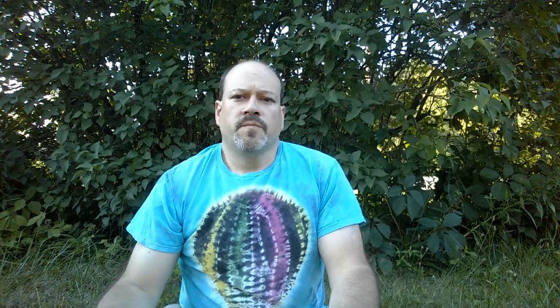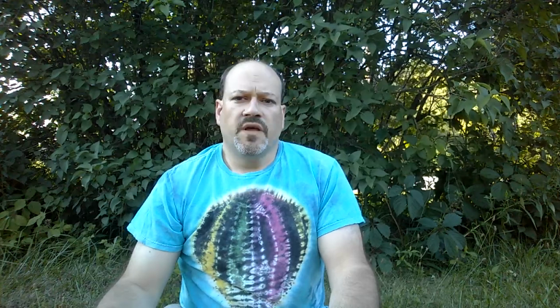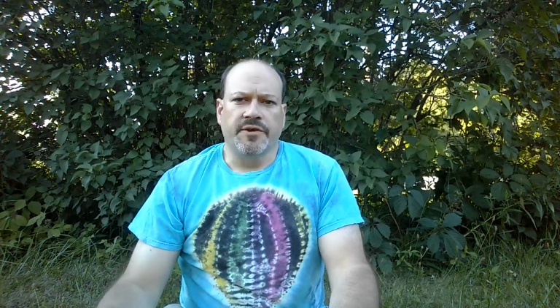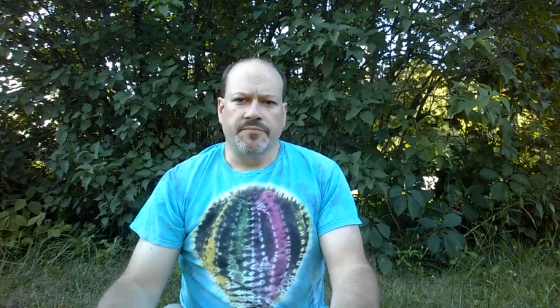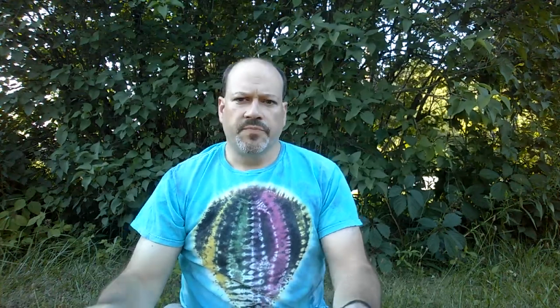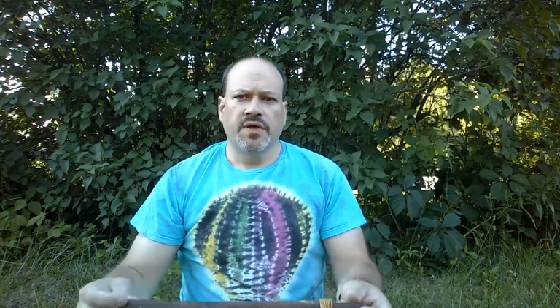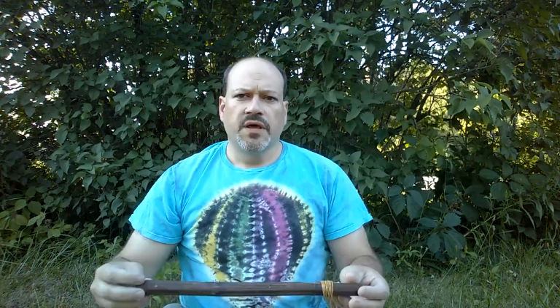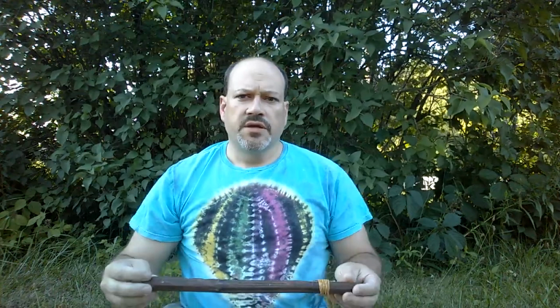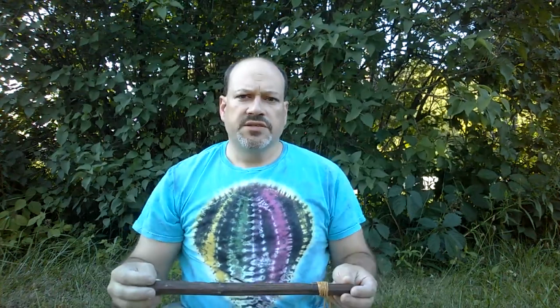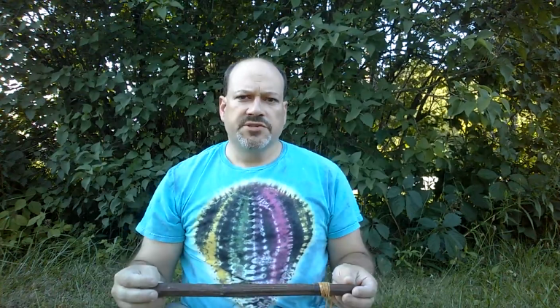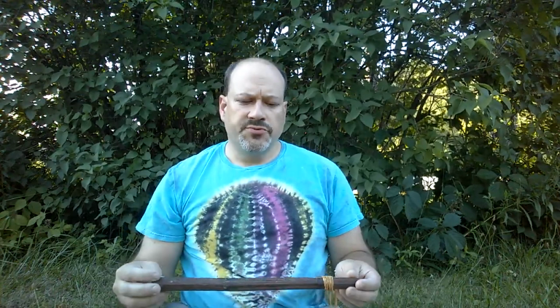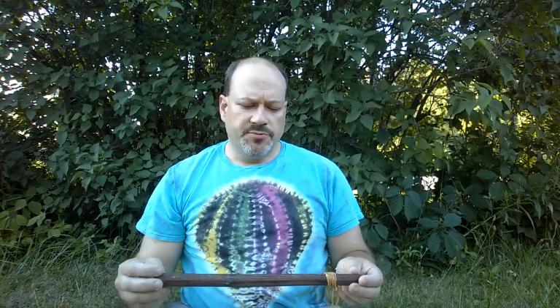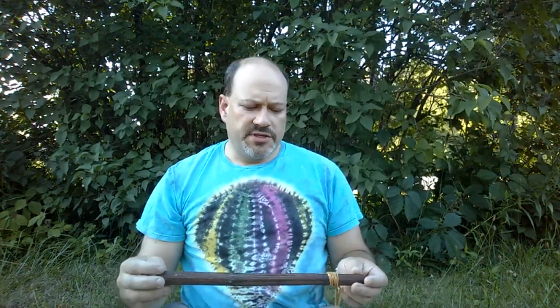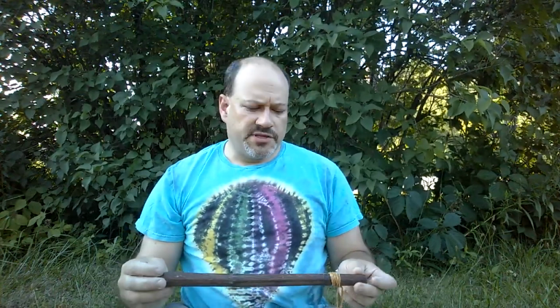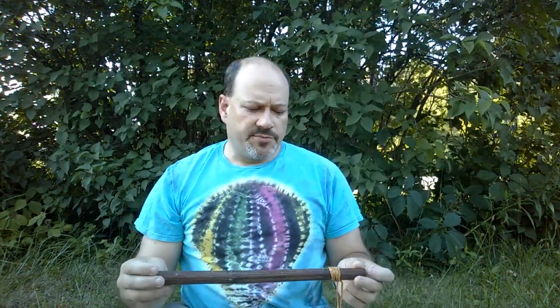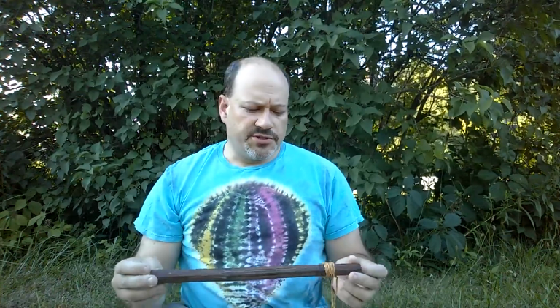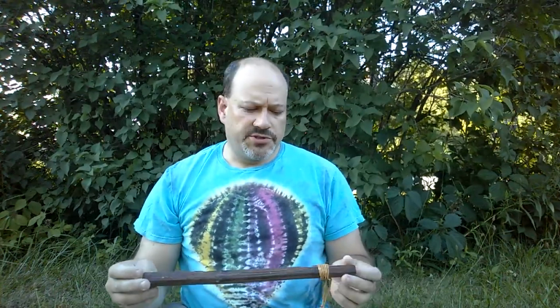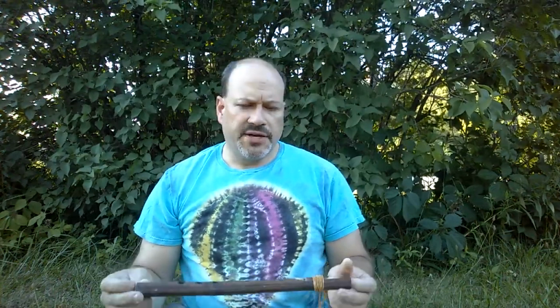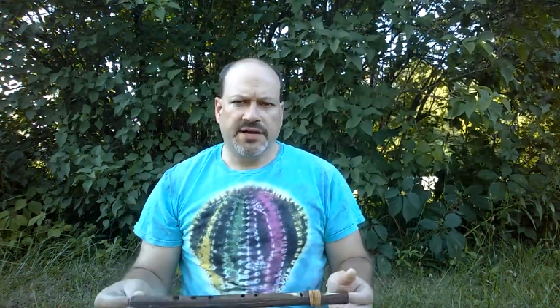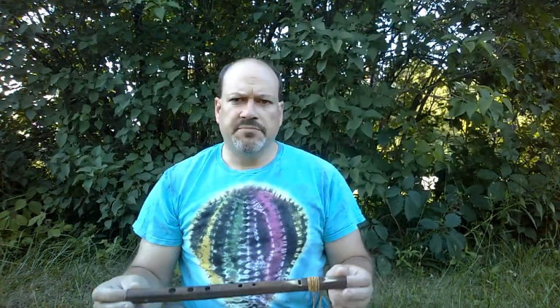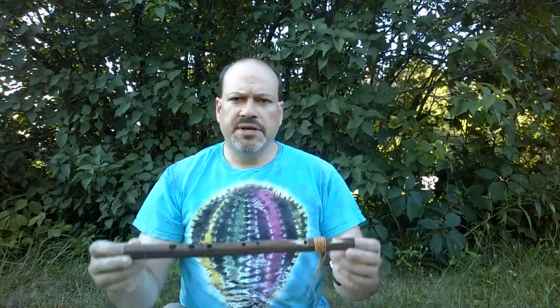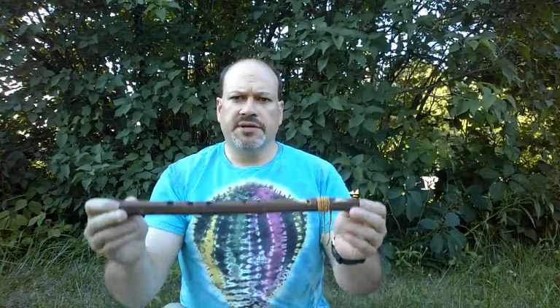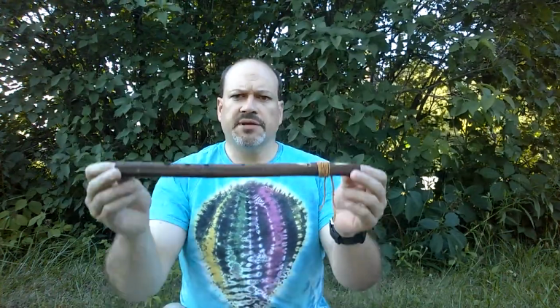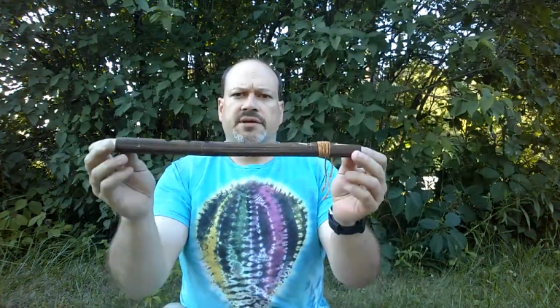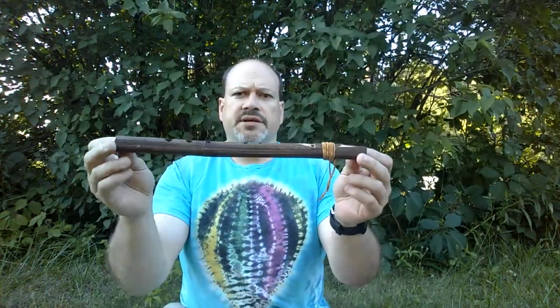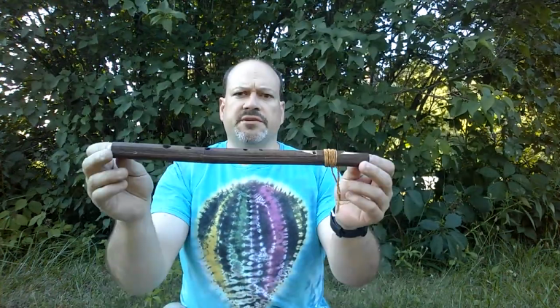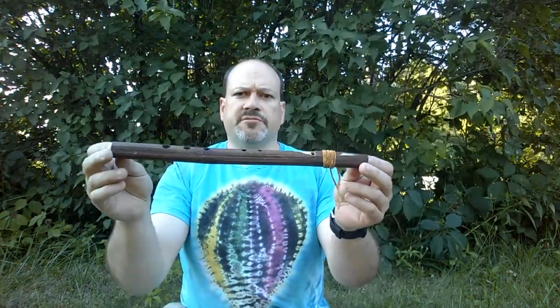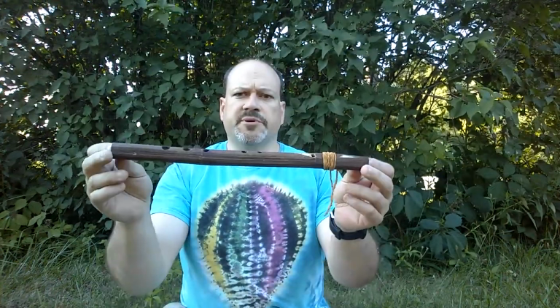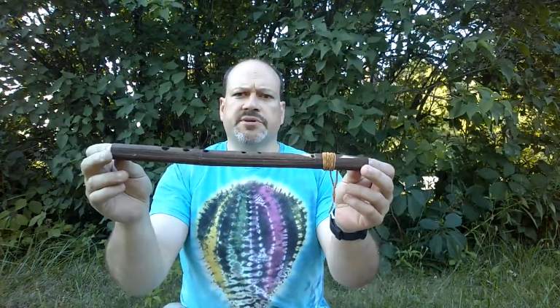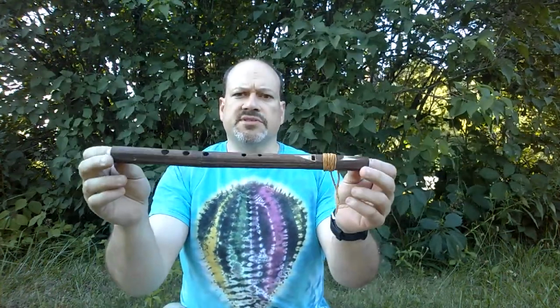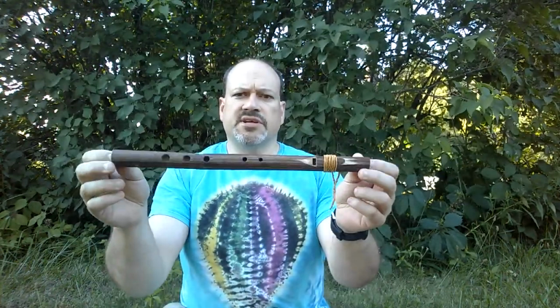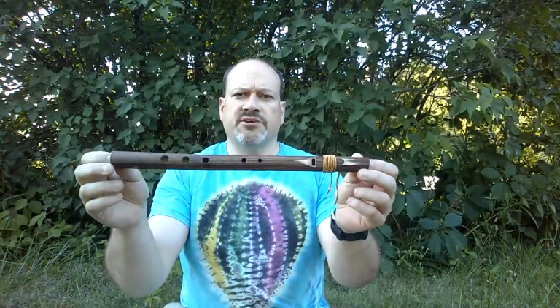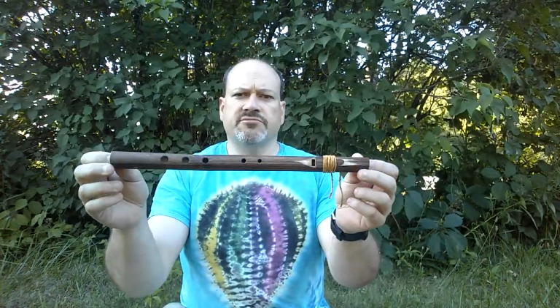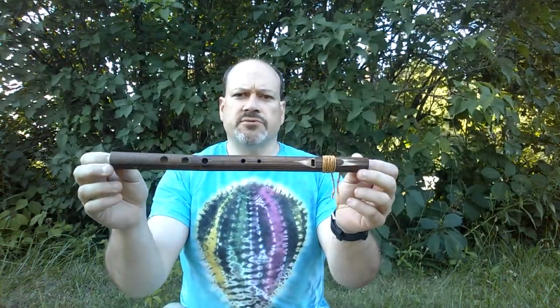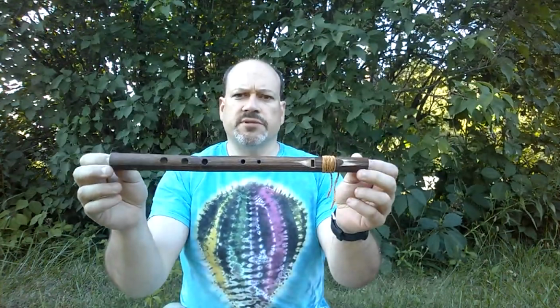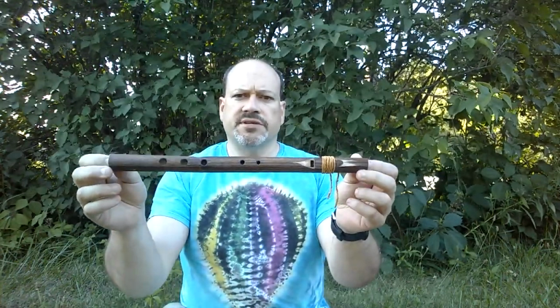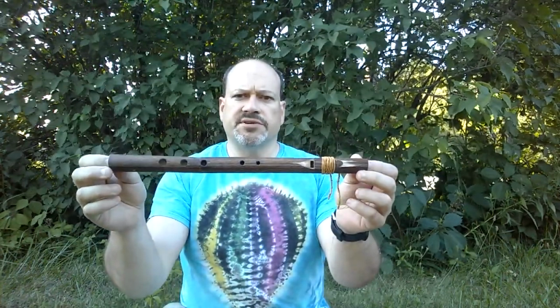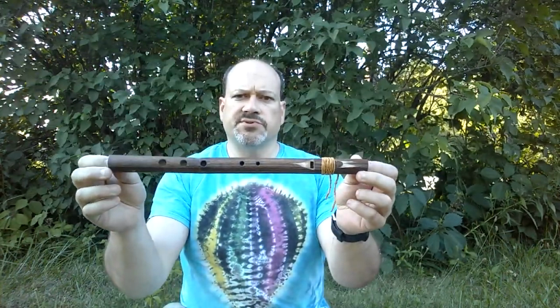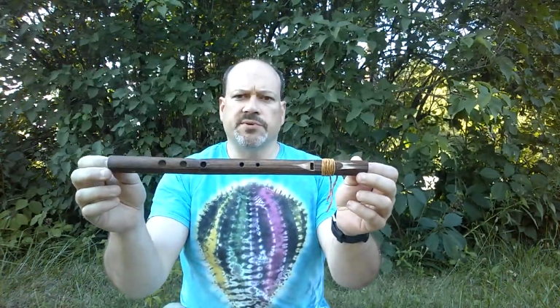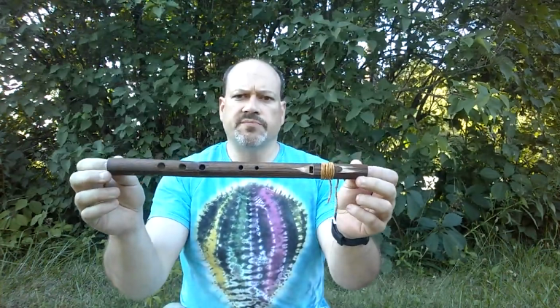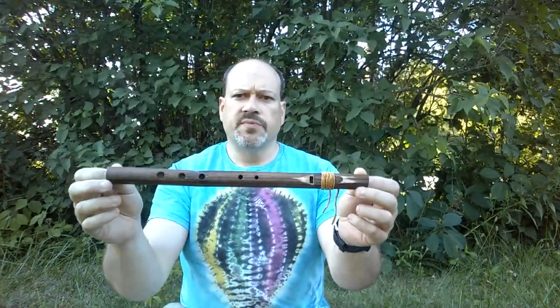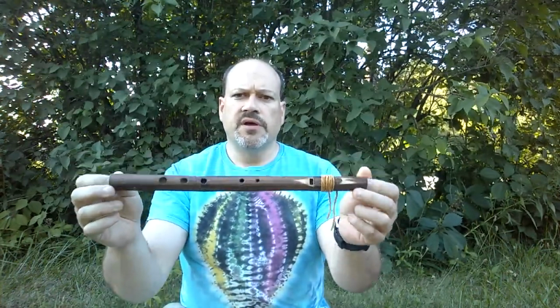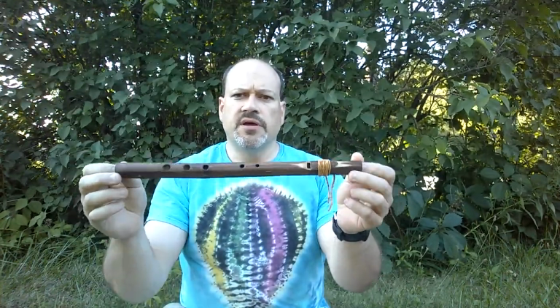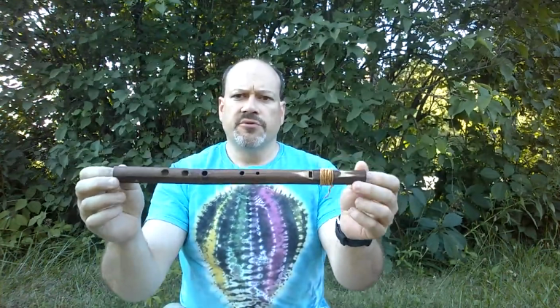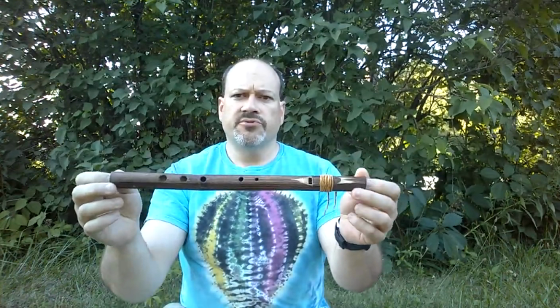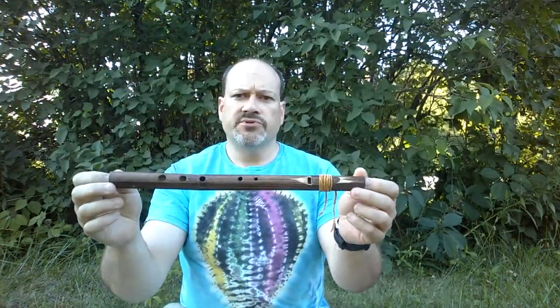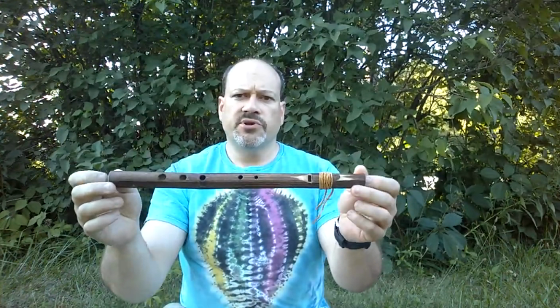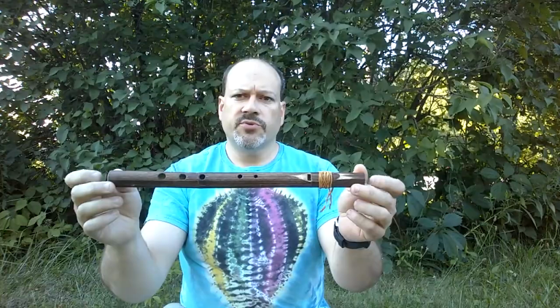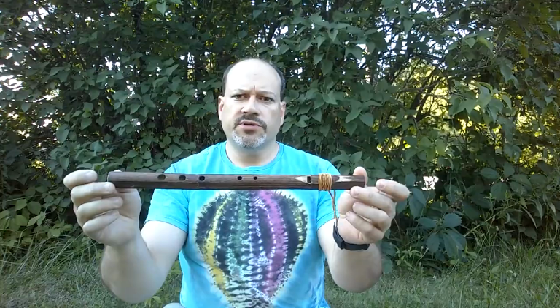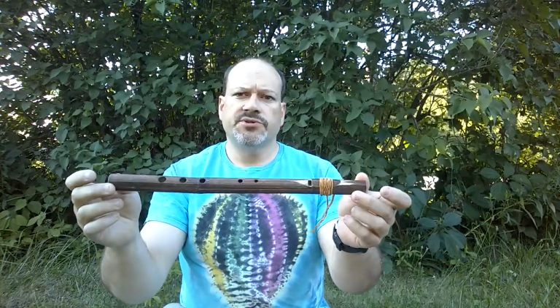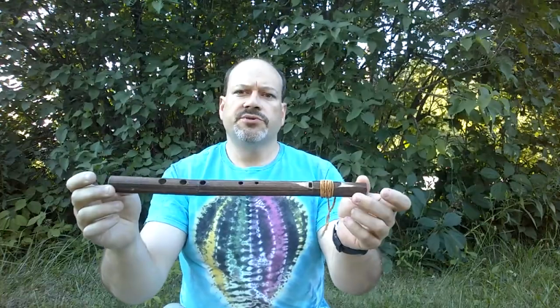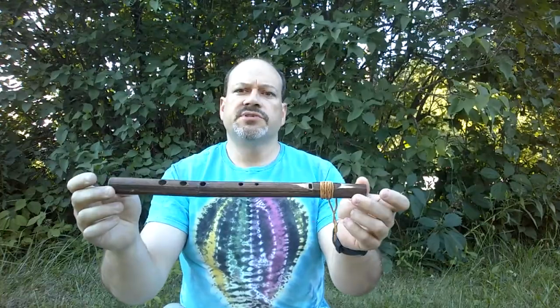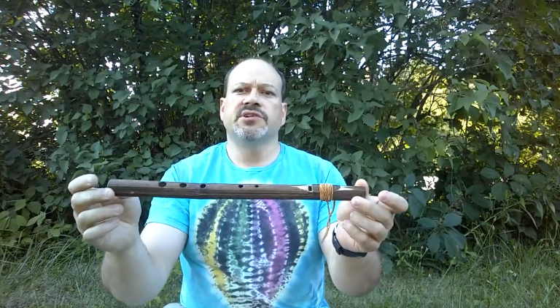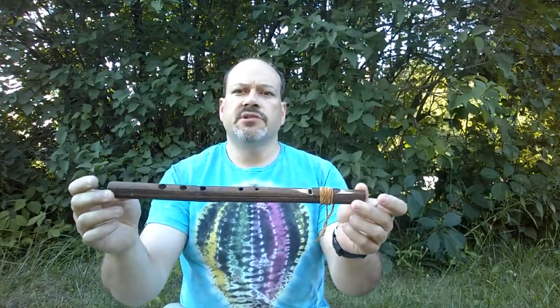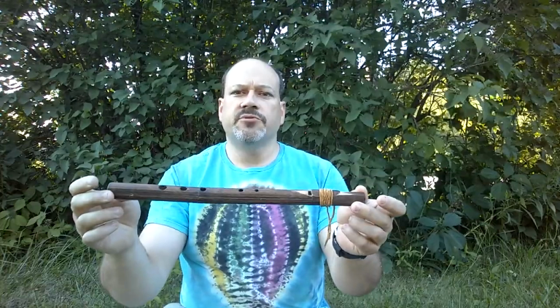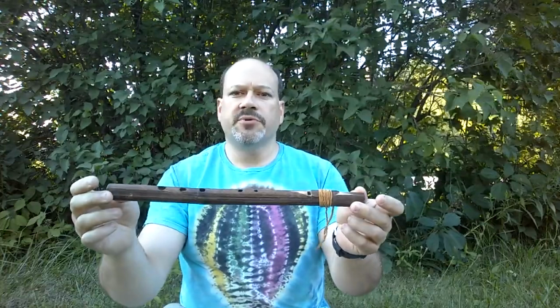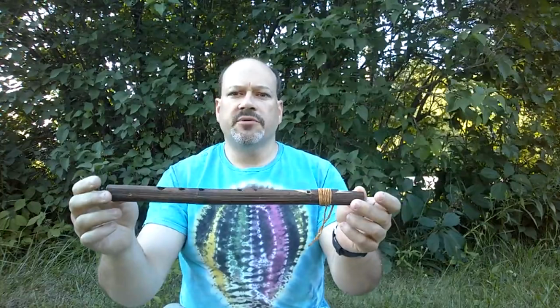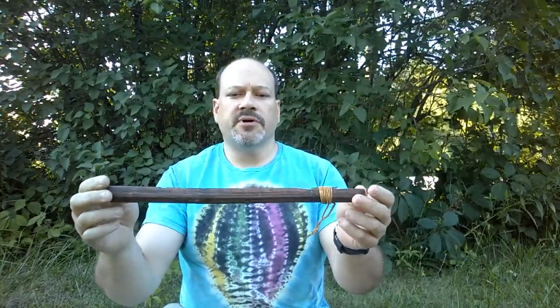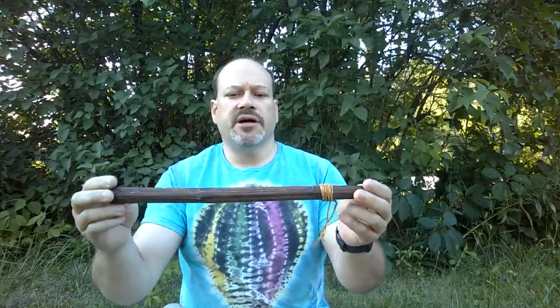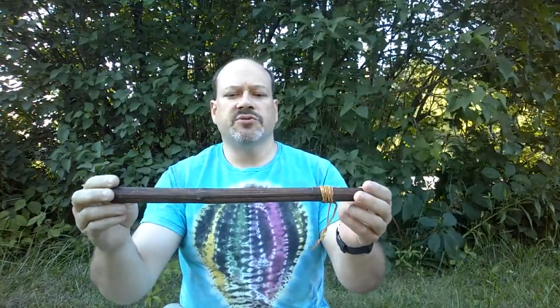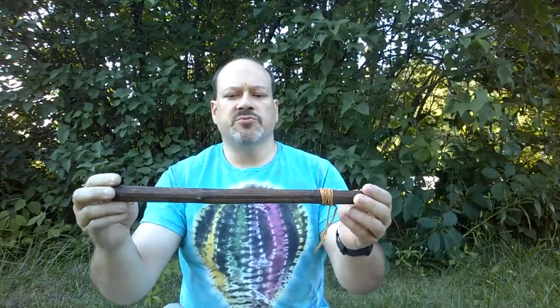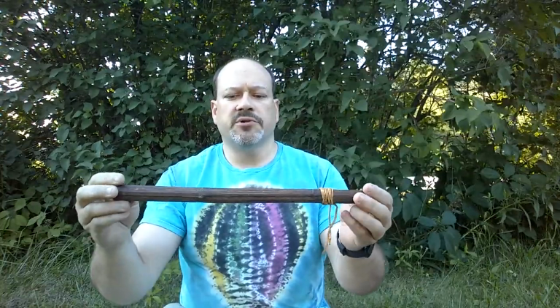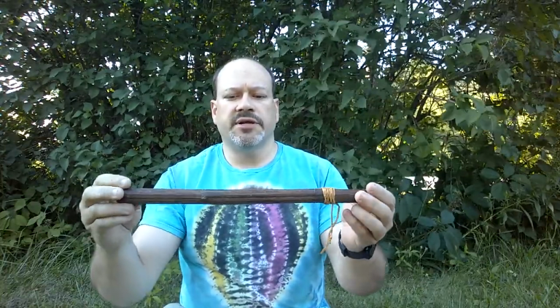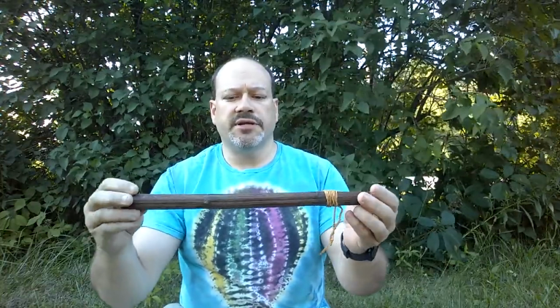Hi. In just a few minutes I'm going to show you how to make a Native American style flute like this one. First I wanted to show you just a little bit about how it's played.